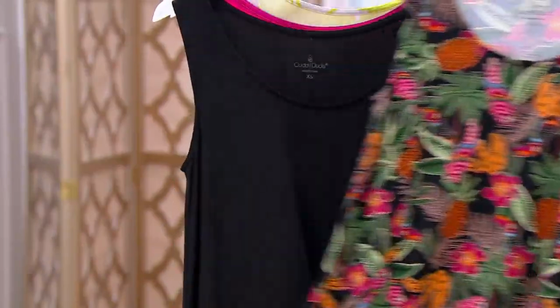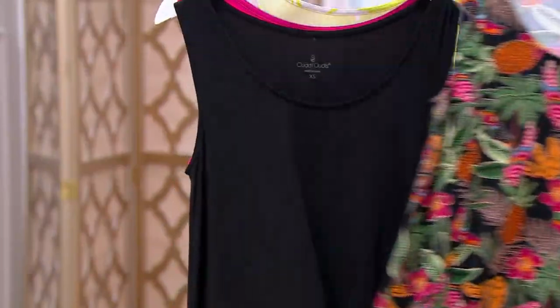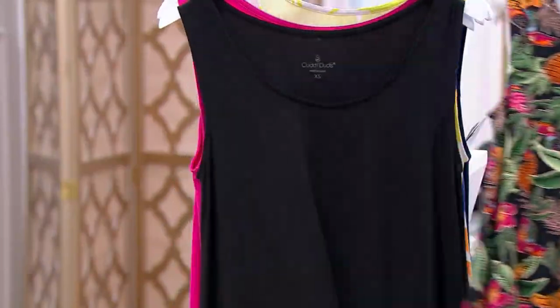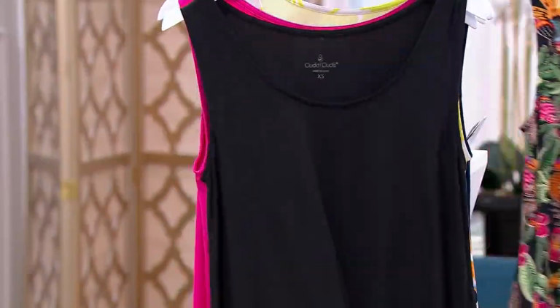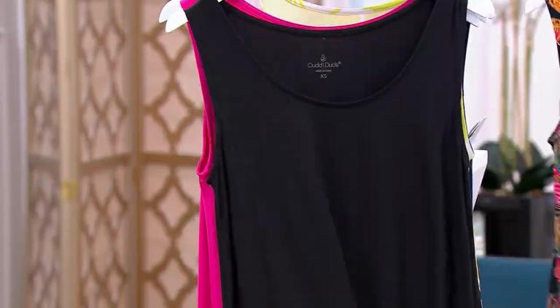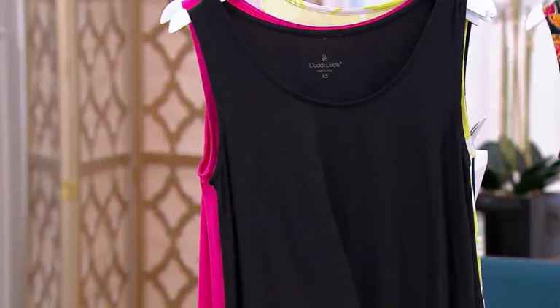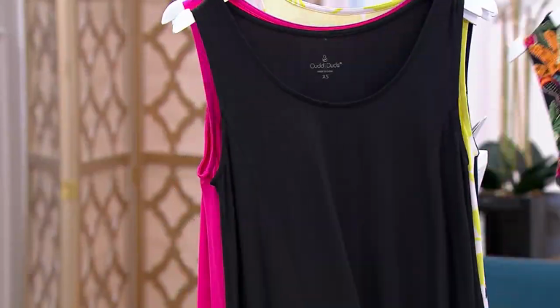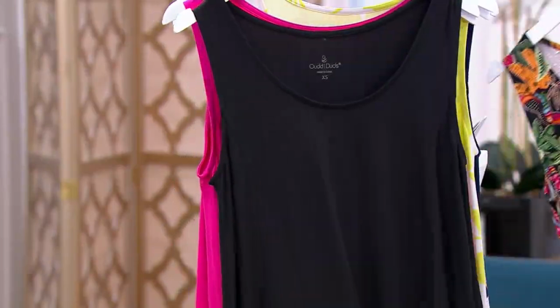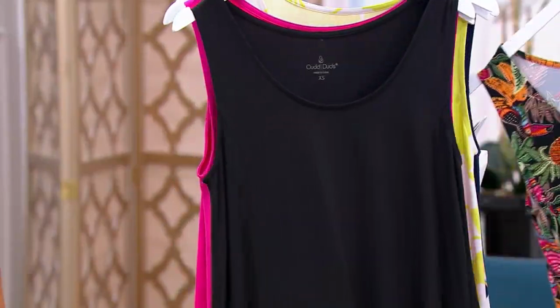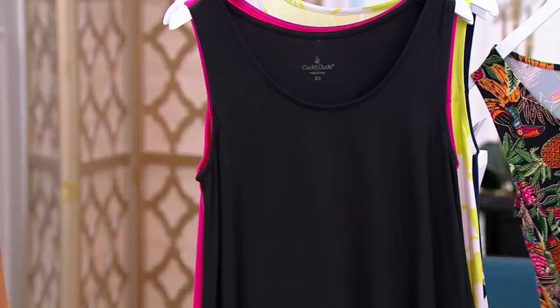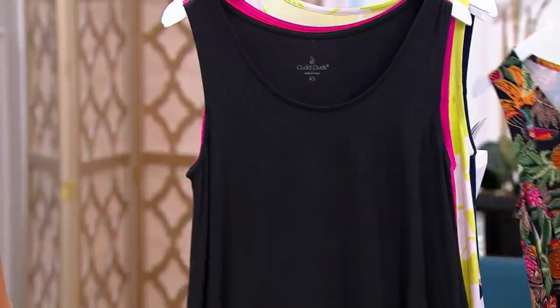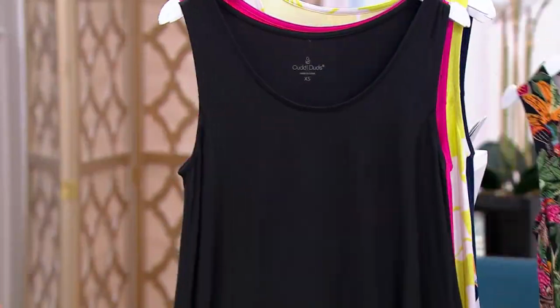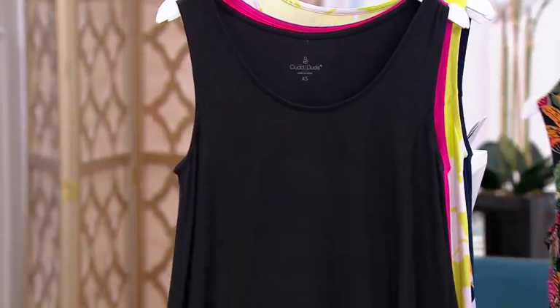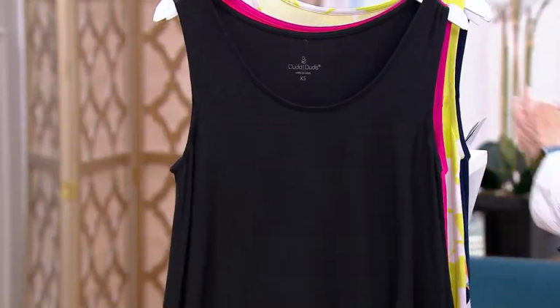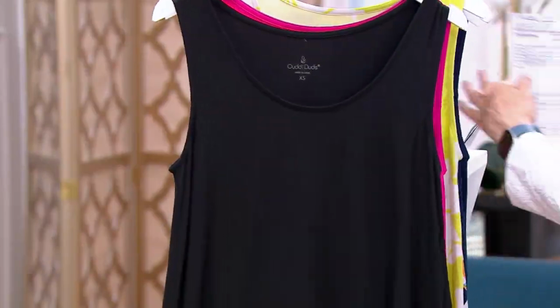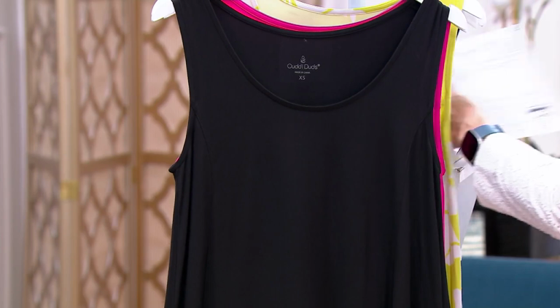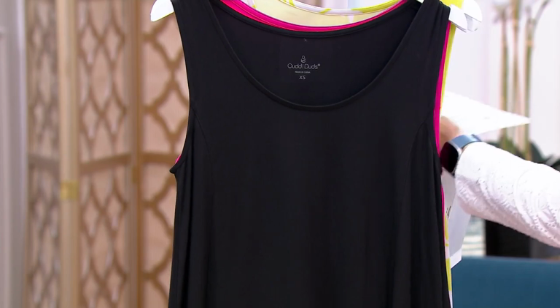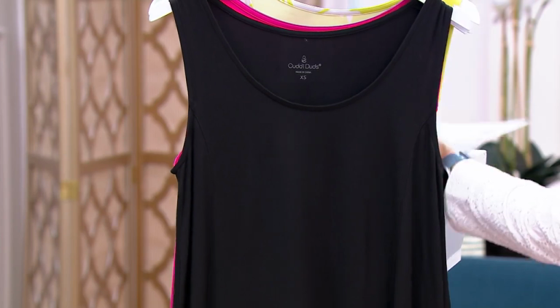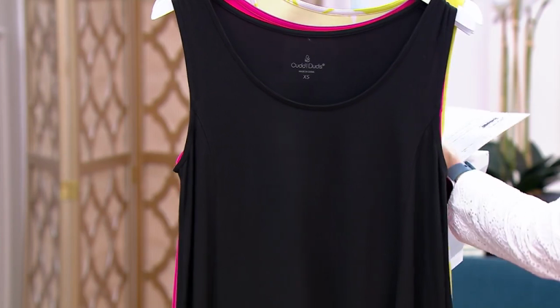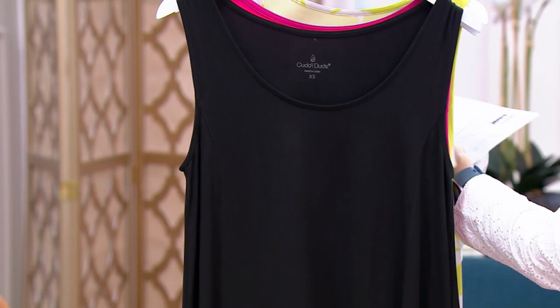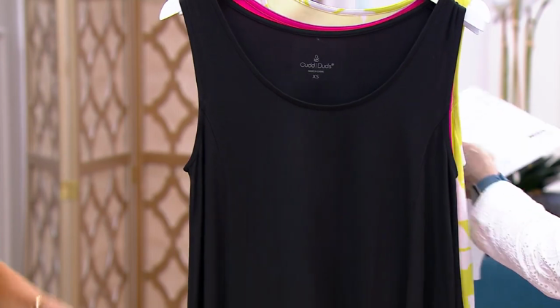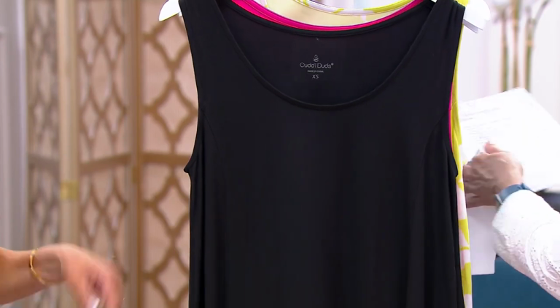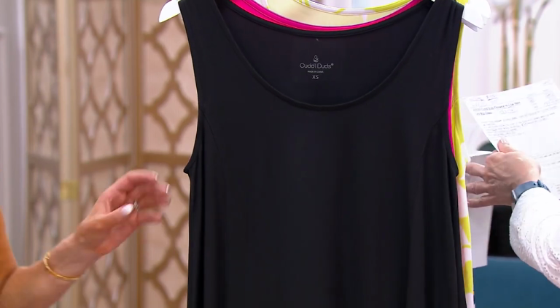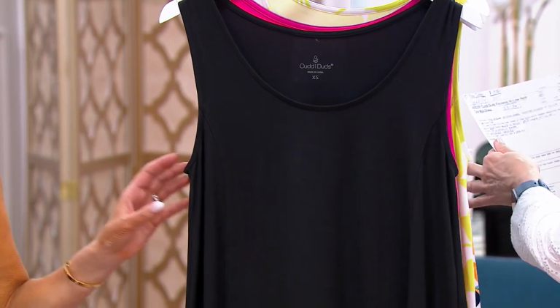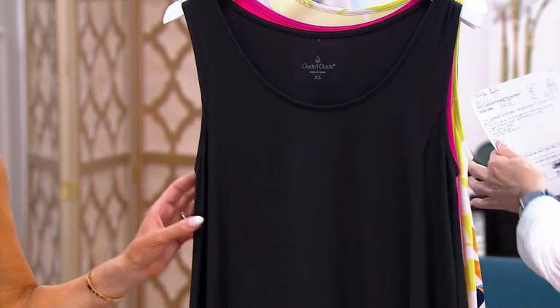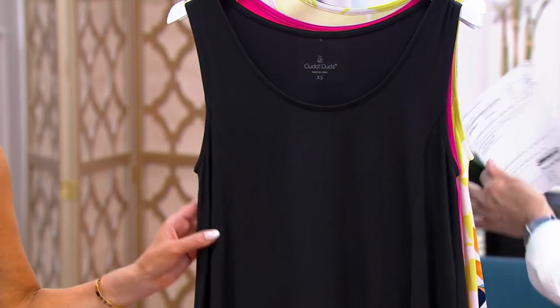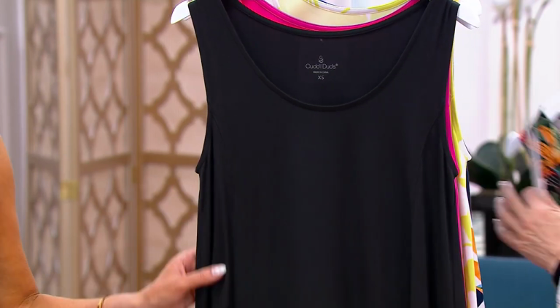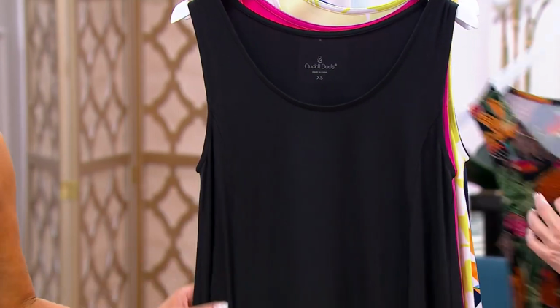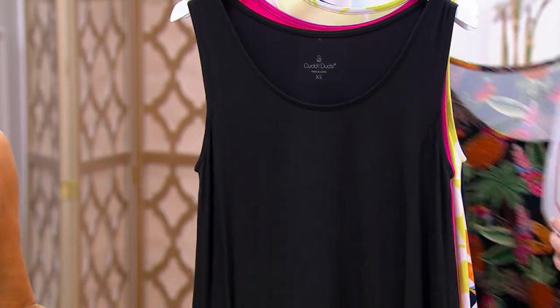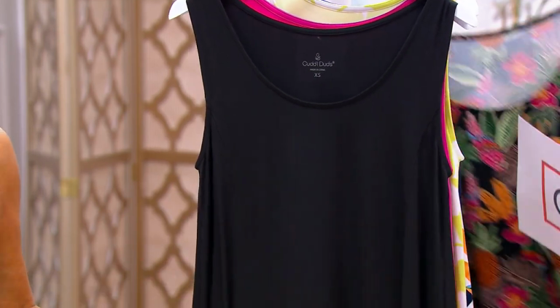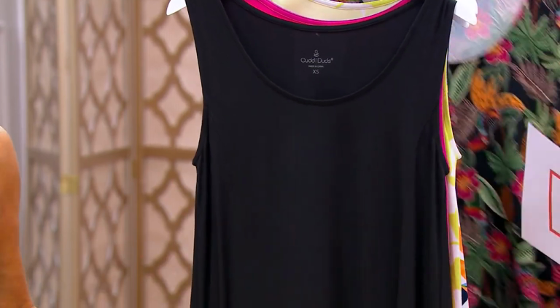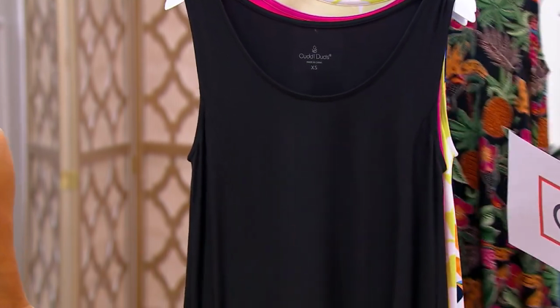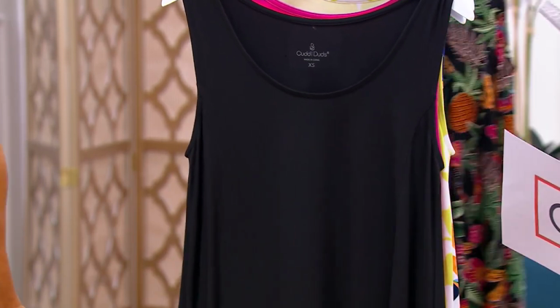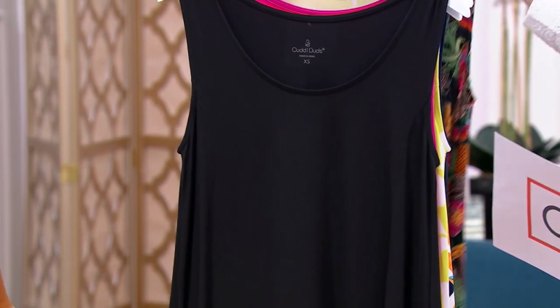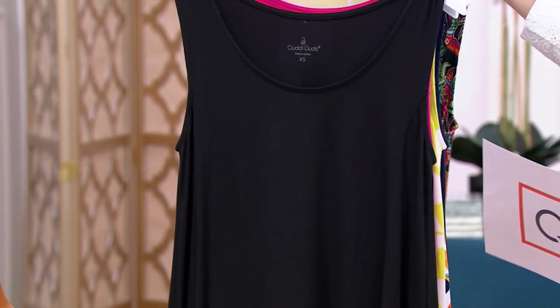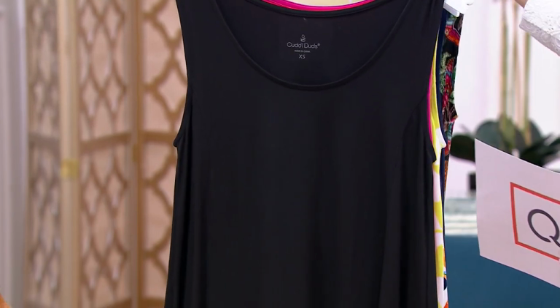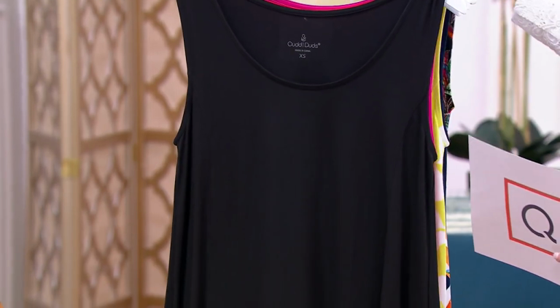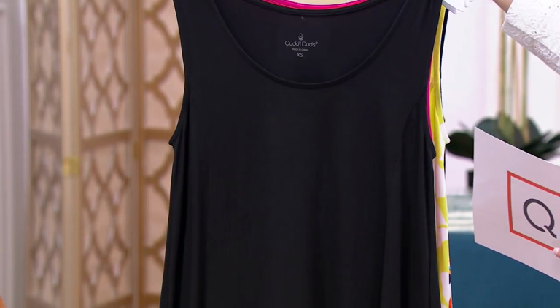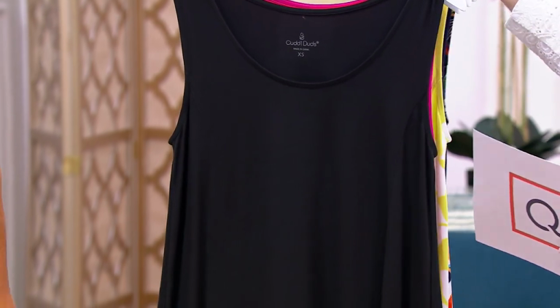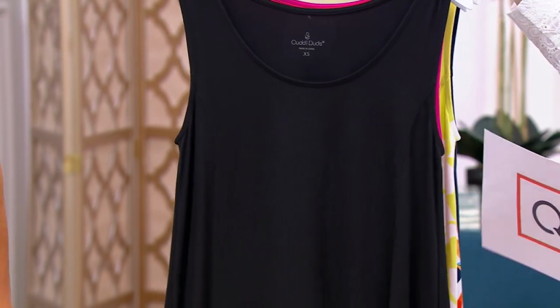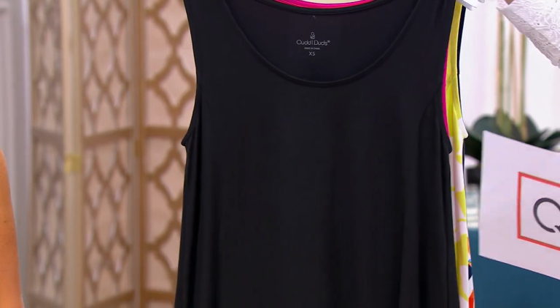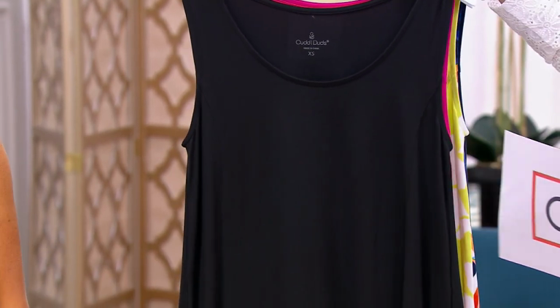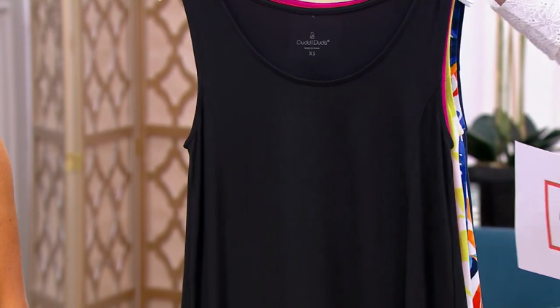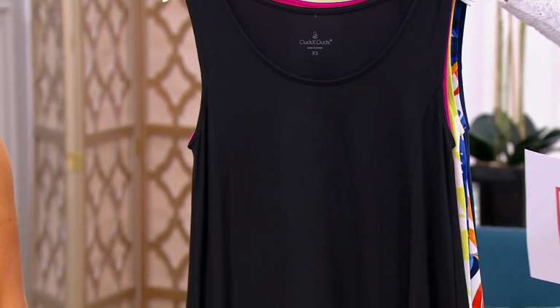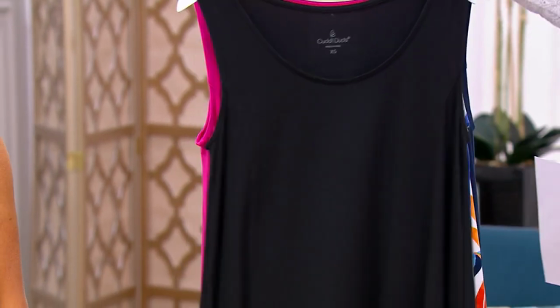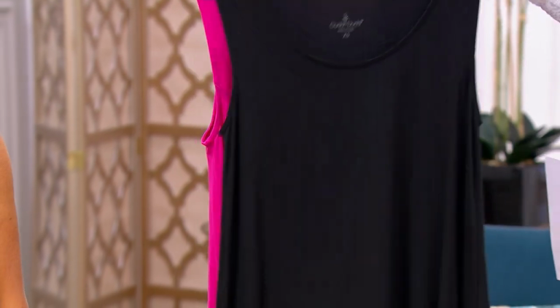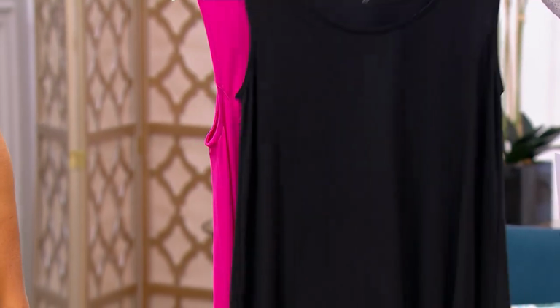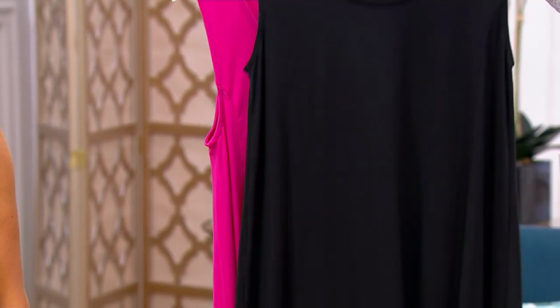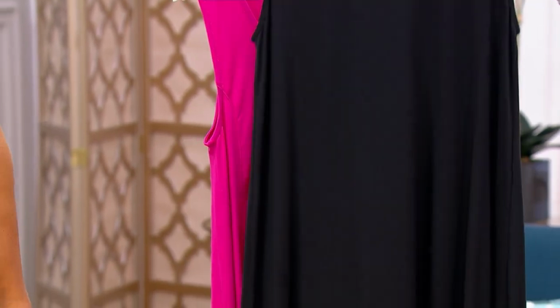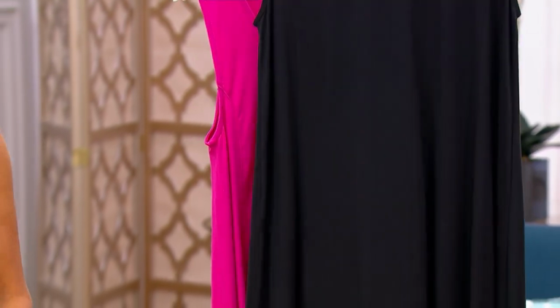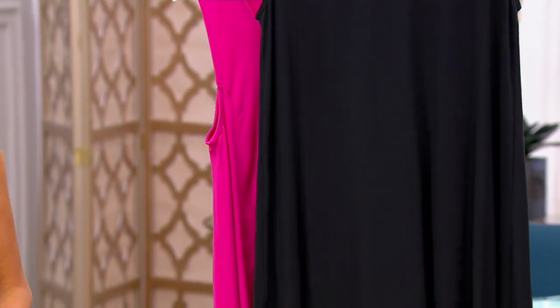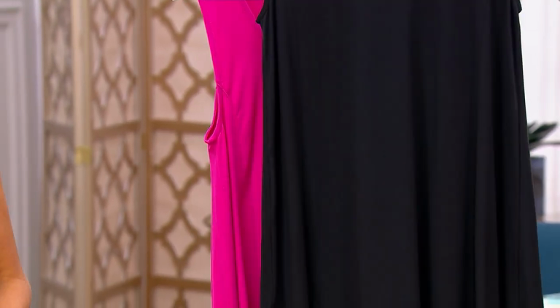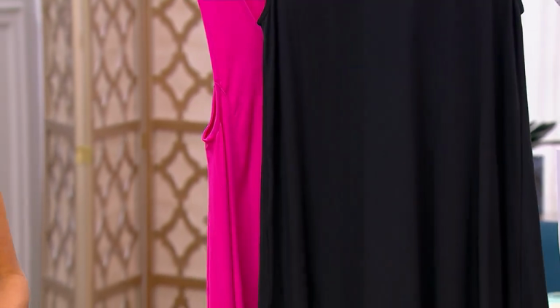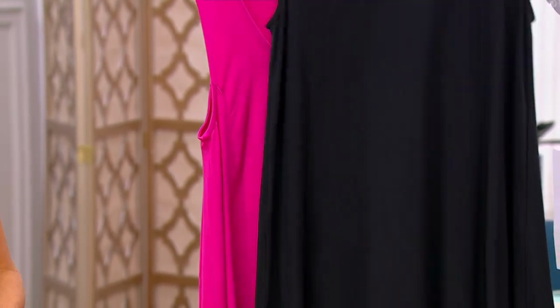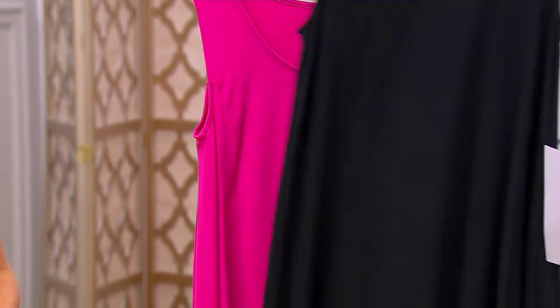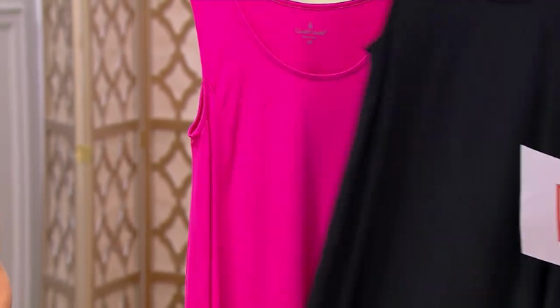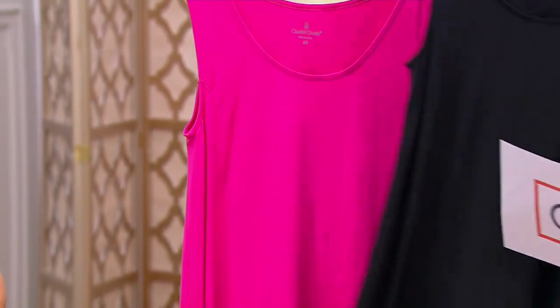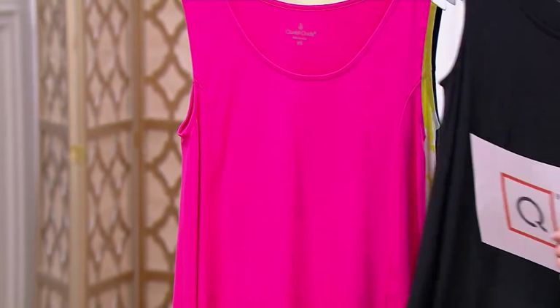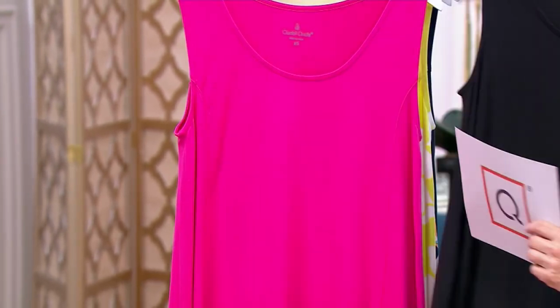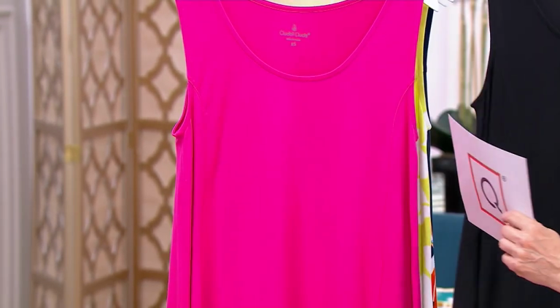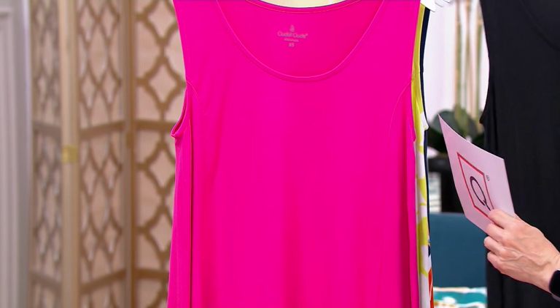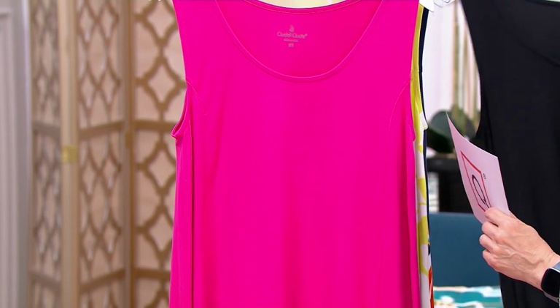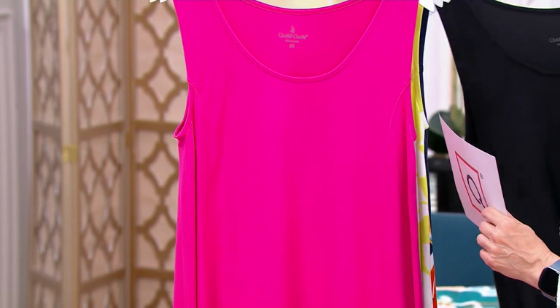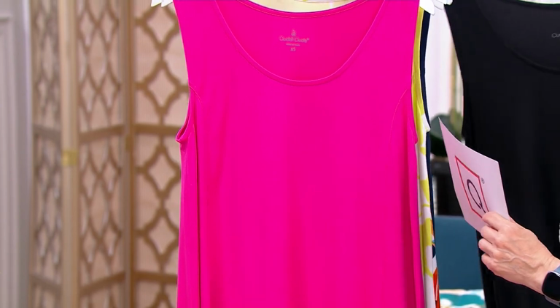We also have it in black. So if you want to get the black one, no problem — you've got a full dress in black.